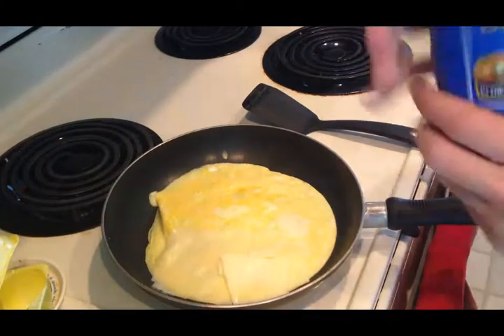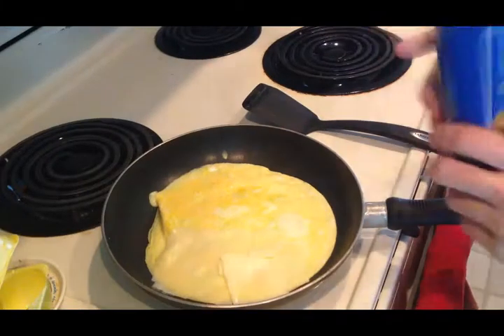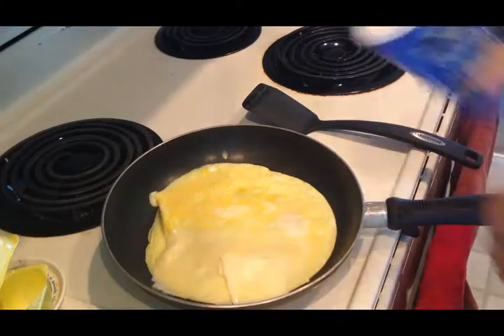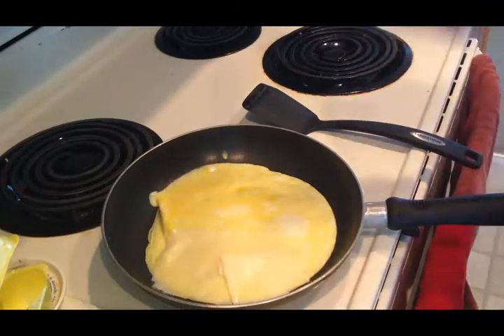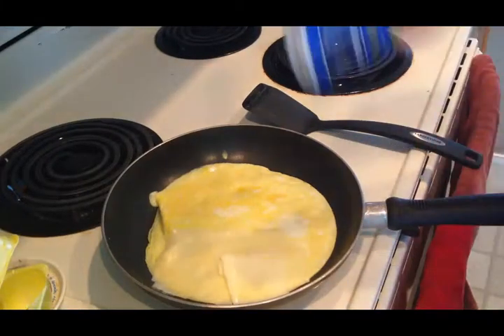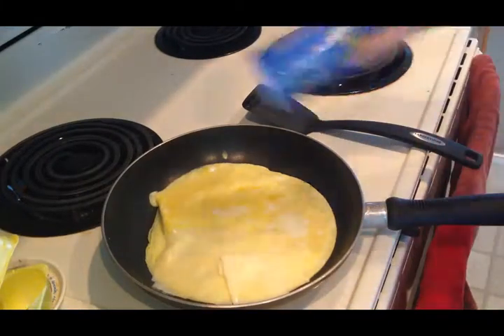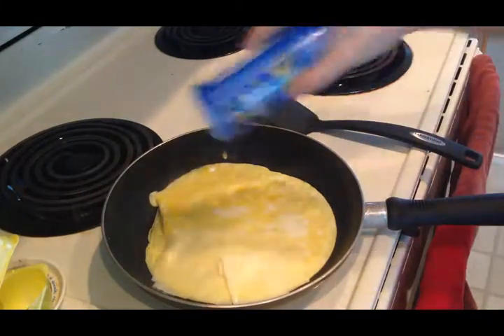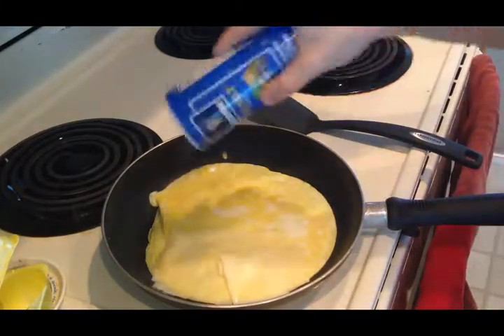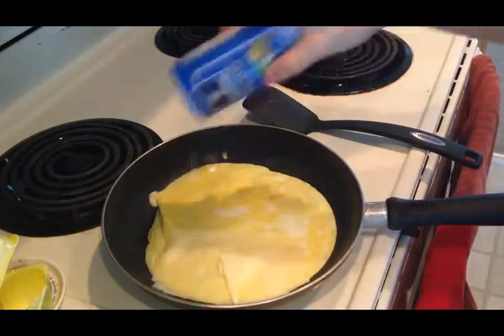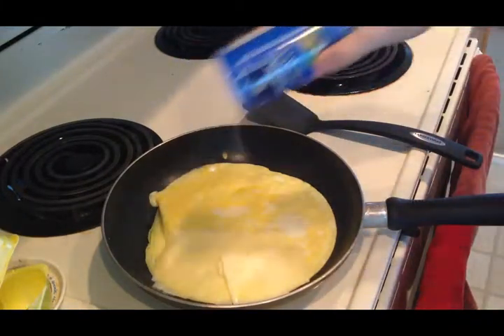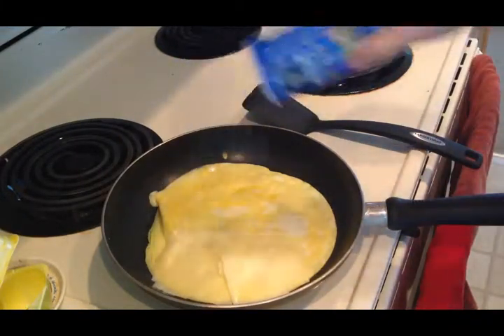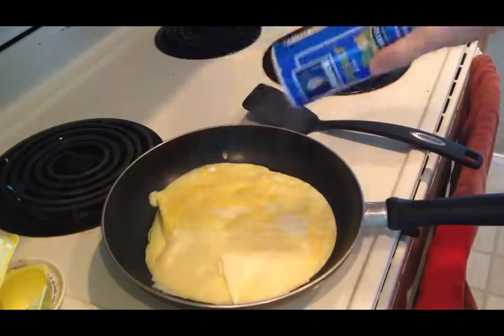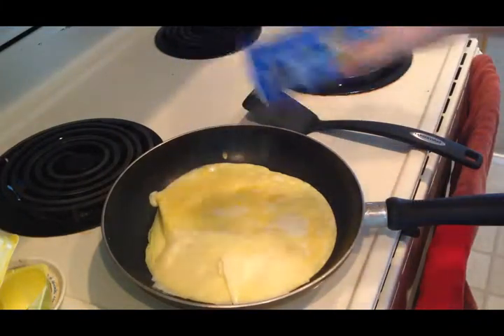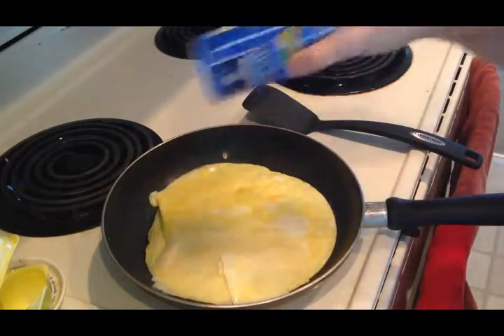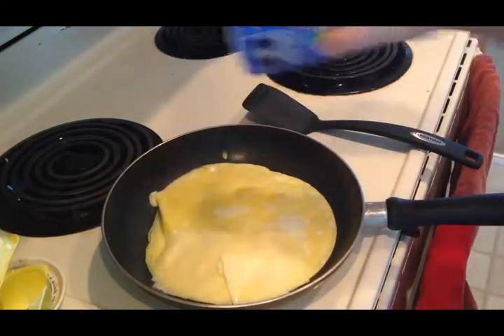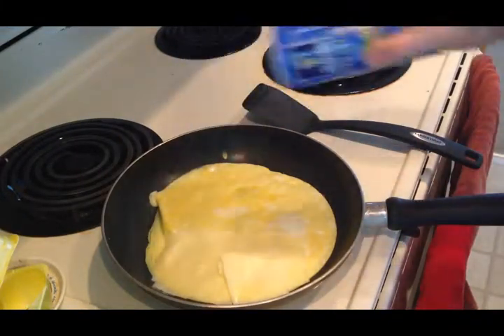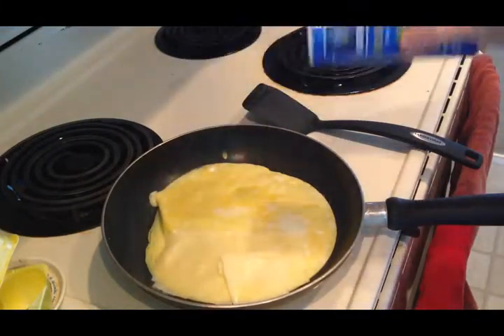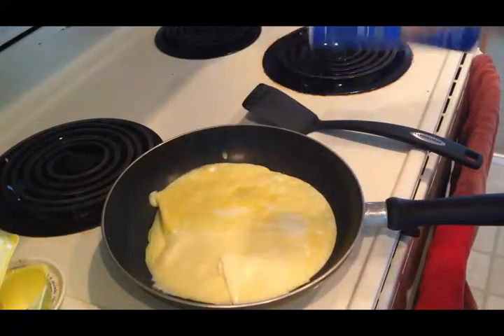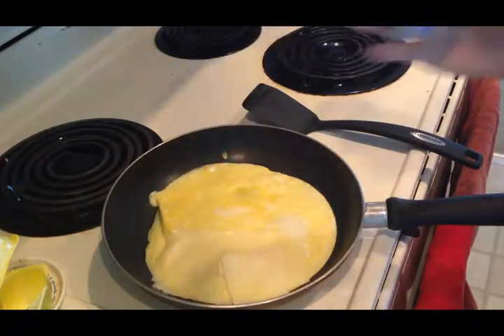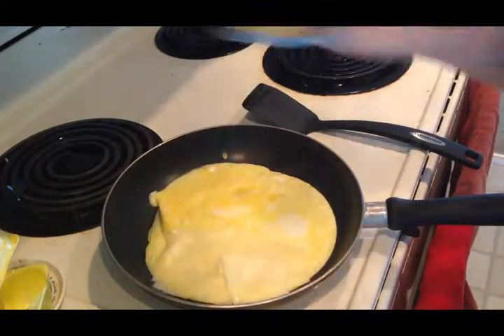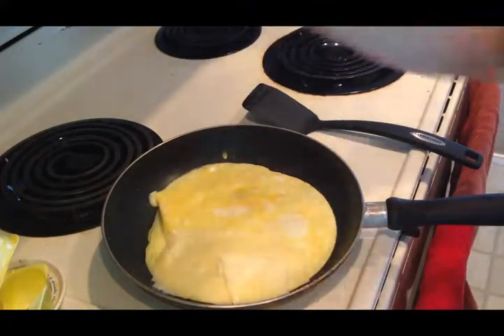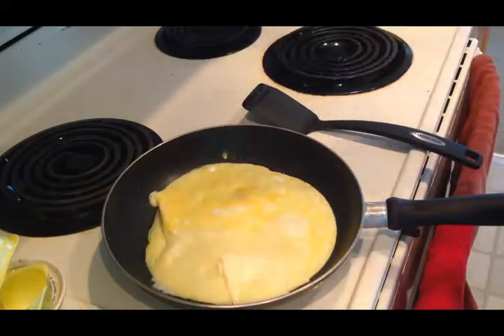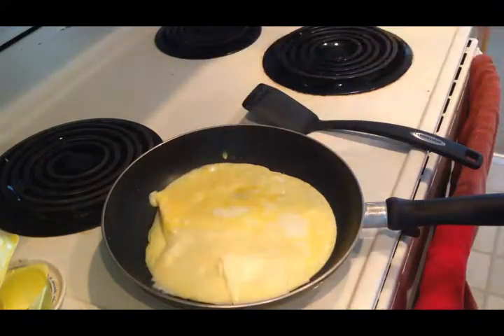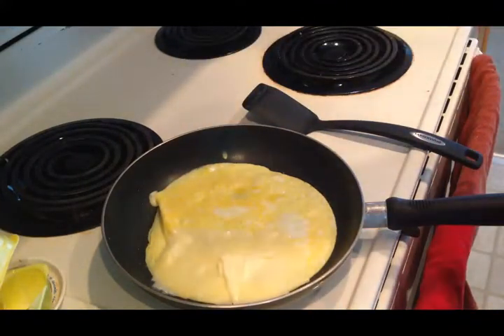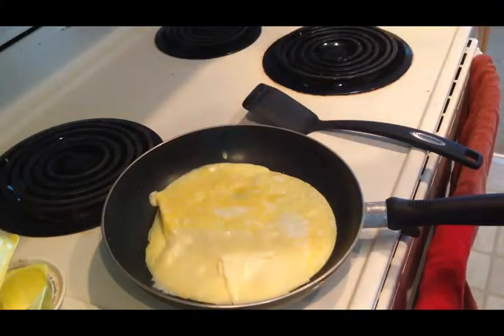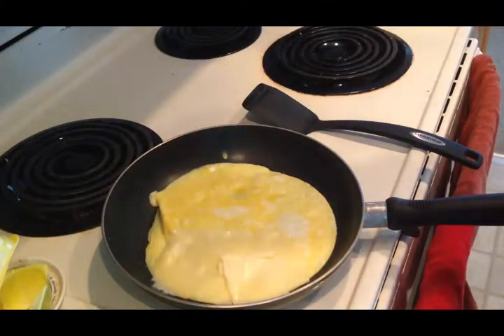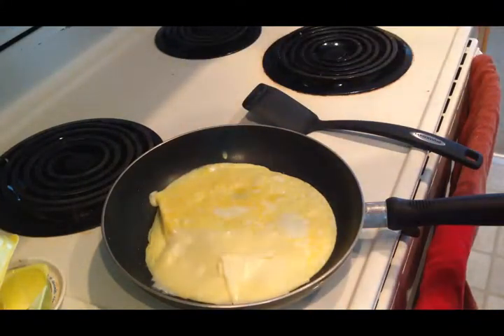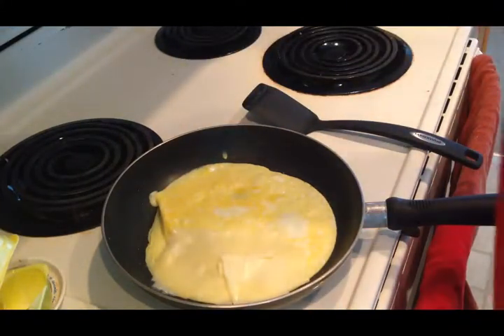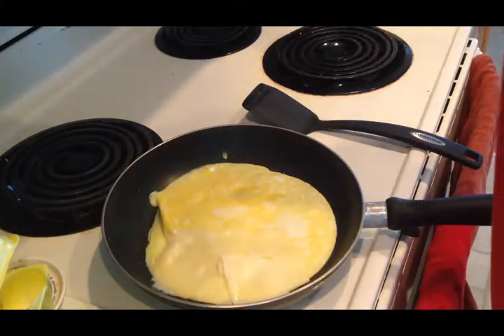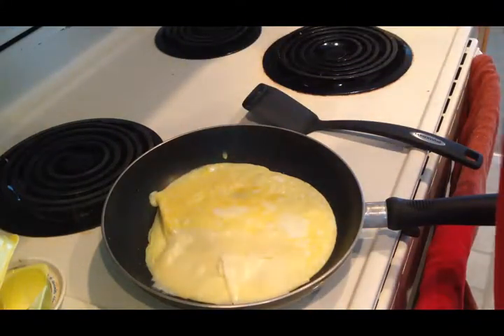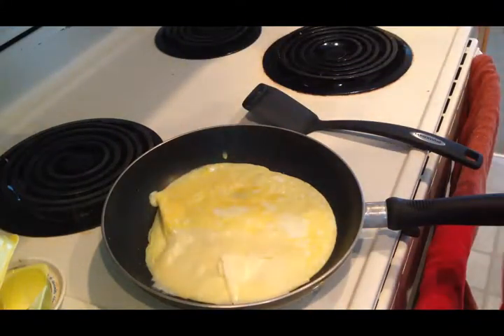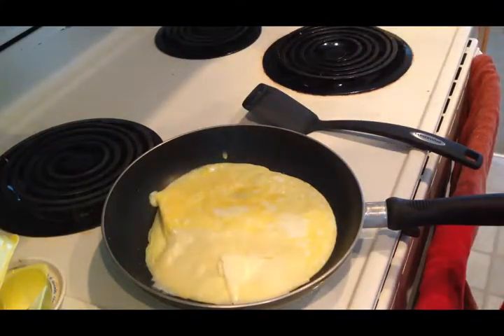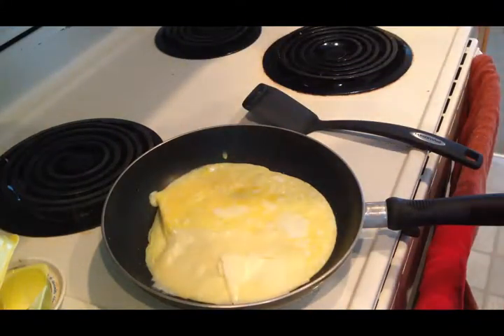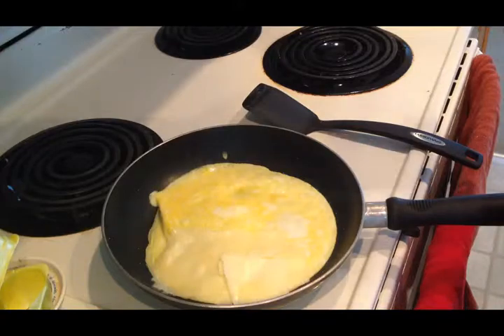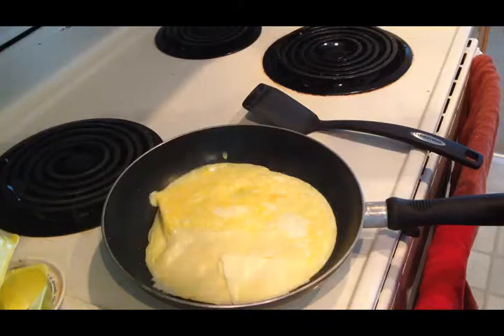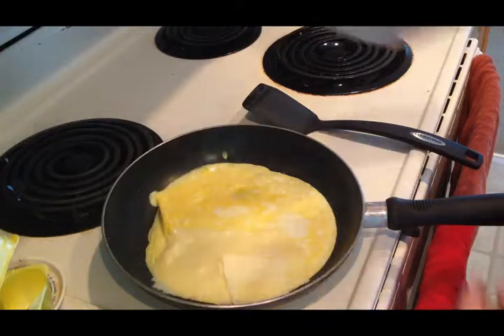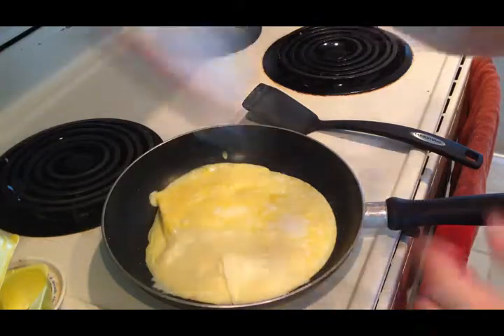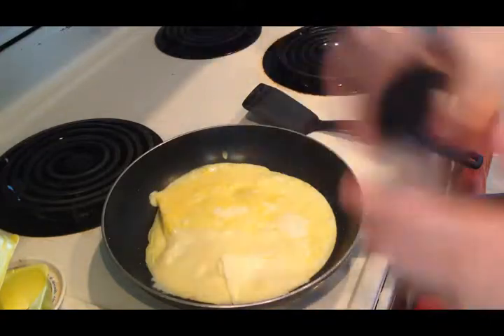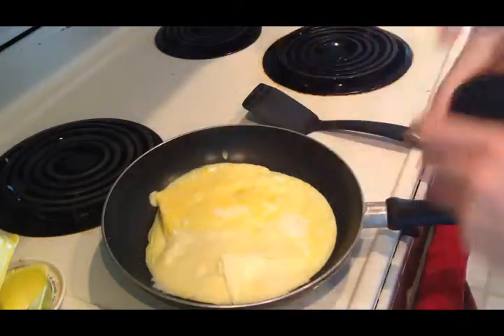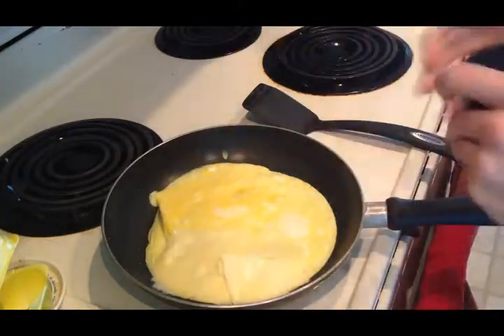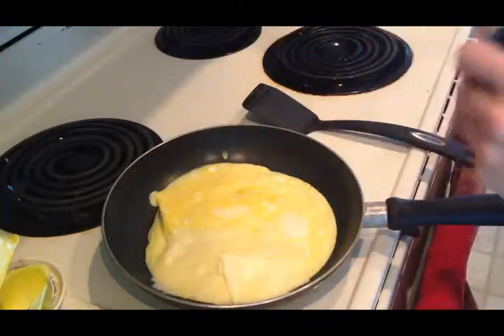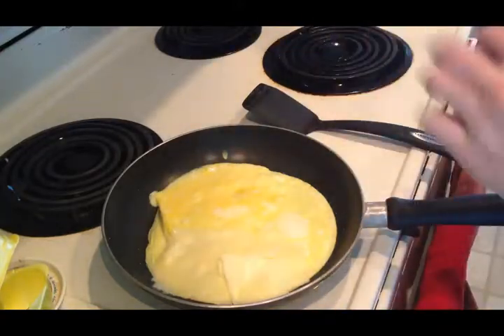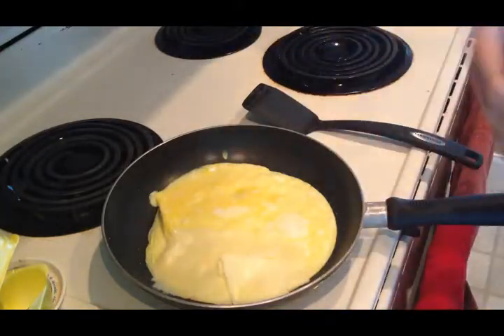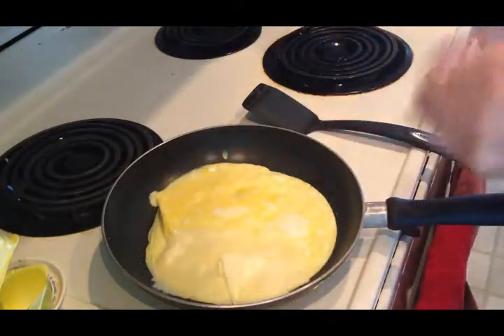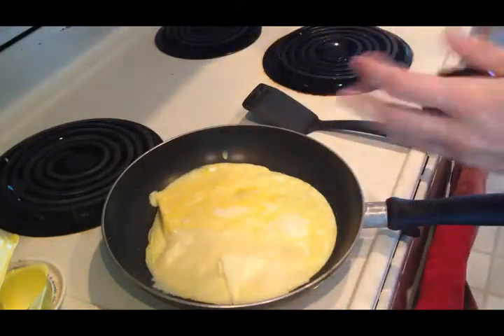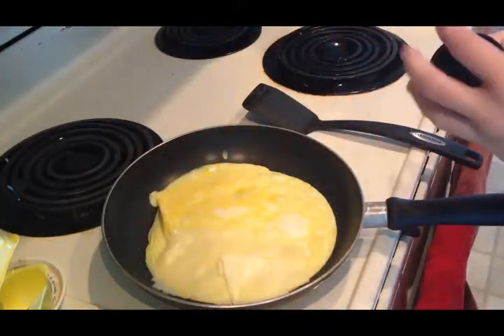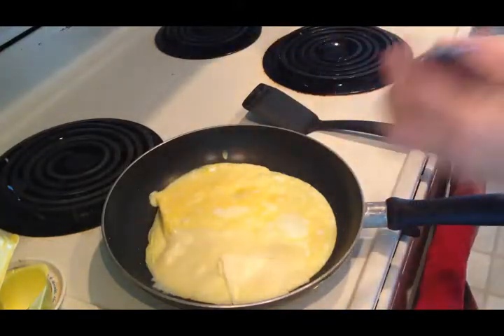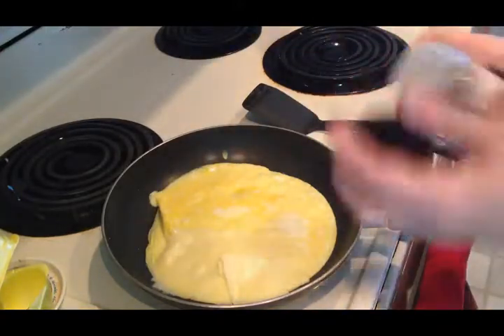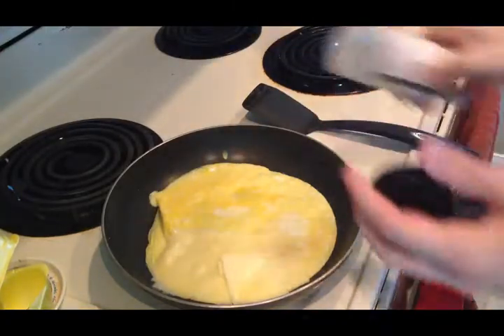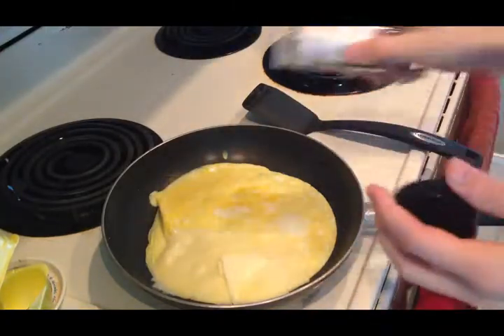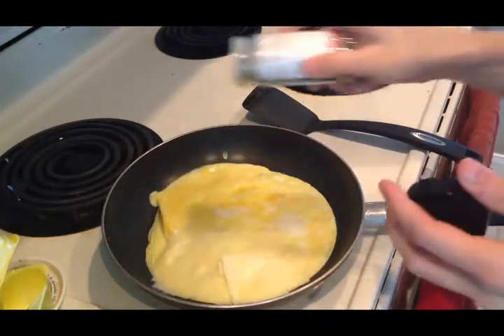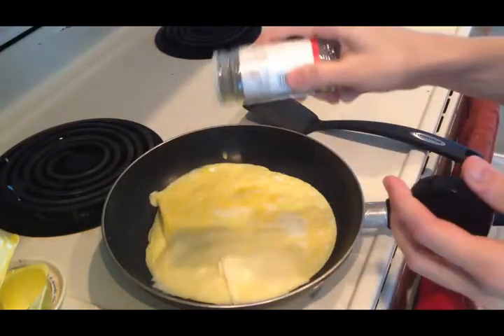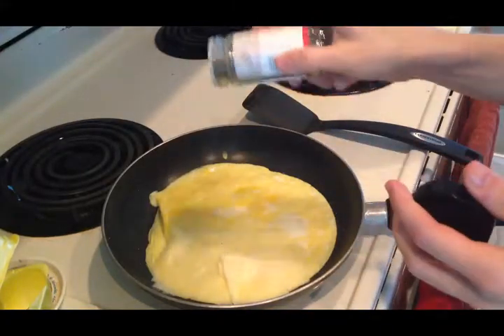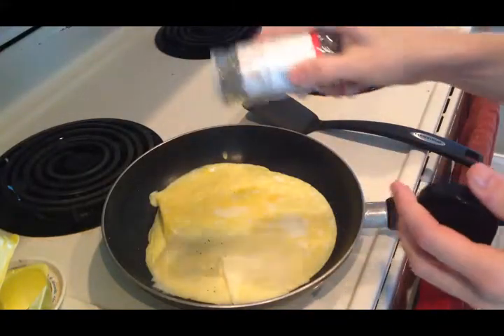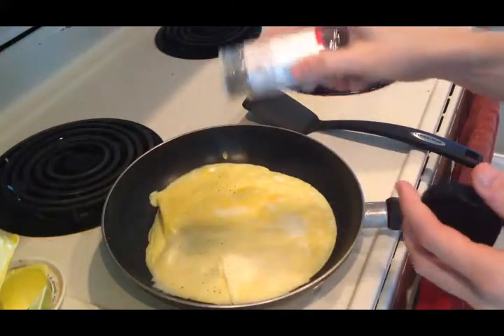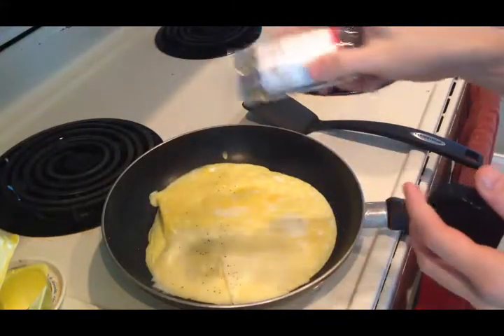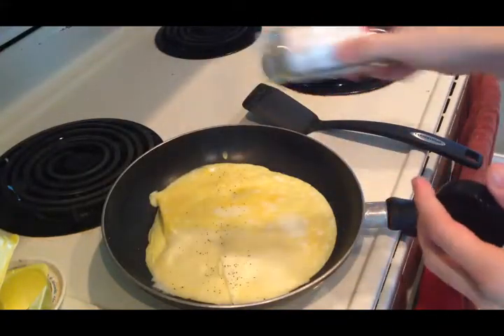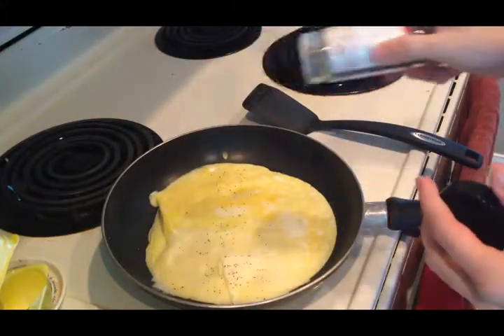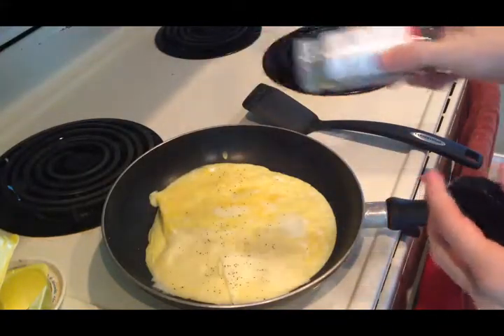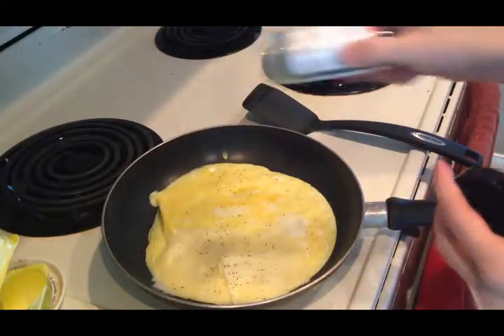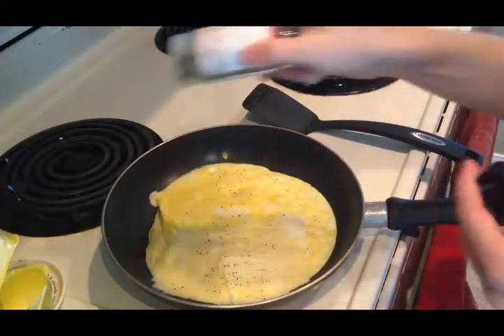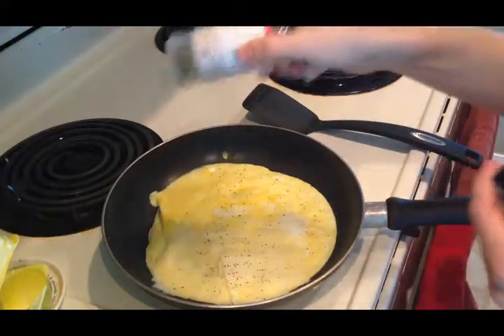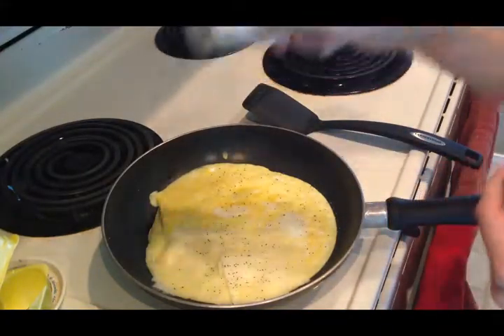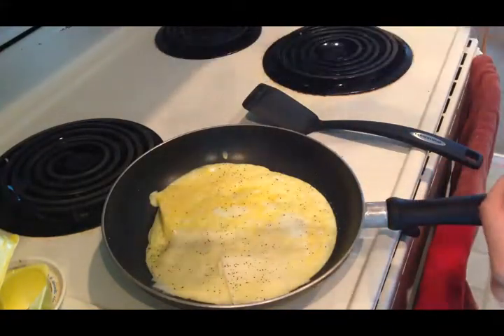After that, I like to sprinkle some salt all up in that. Get some black pepper. Just...